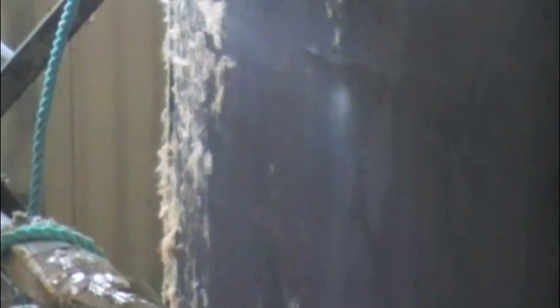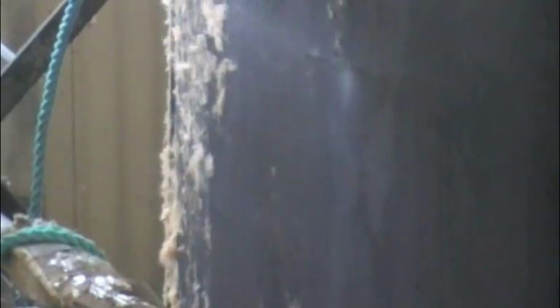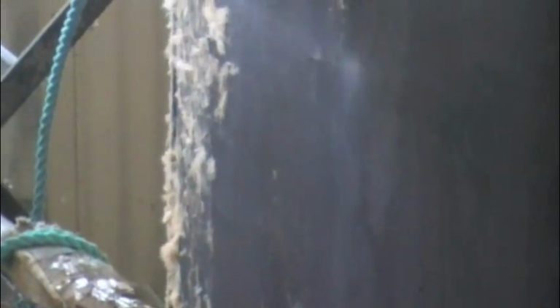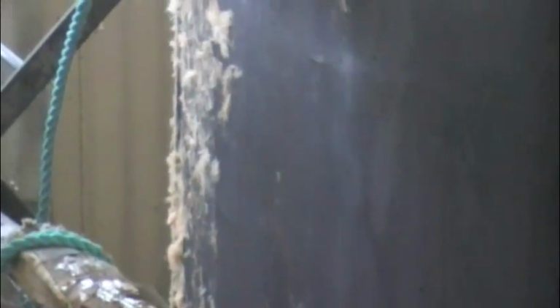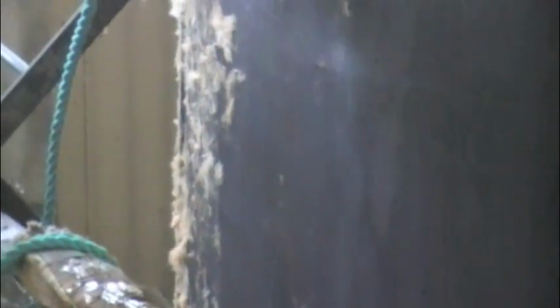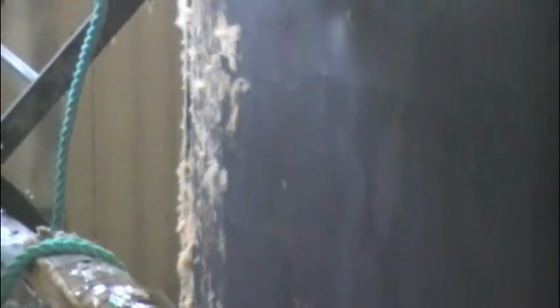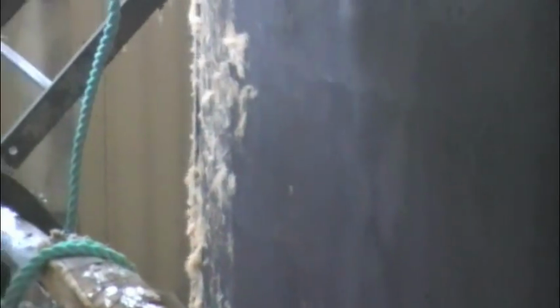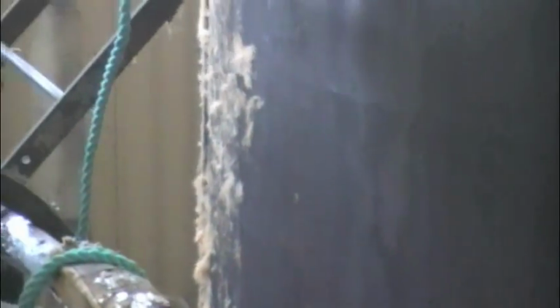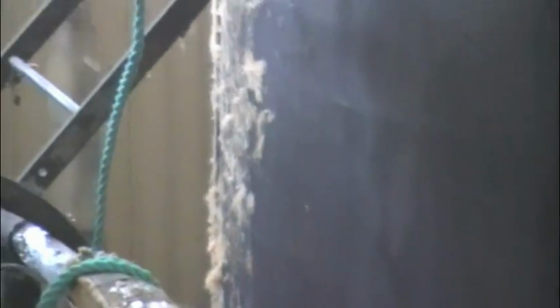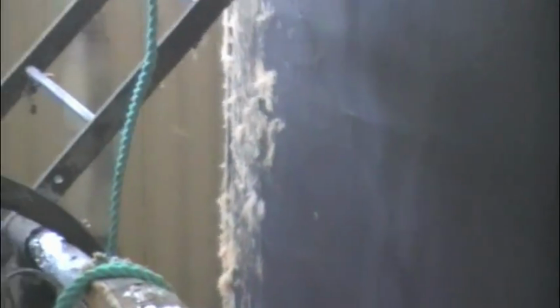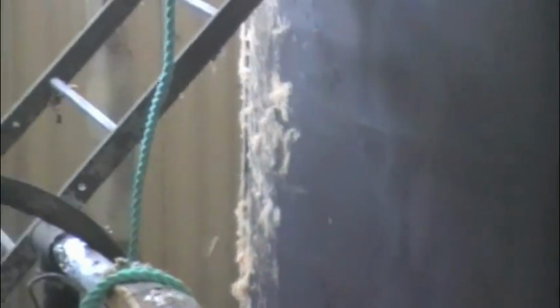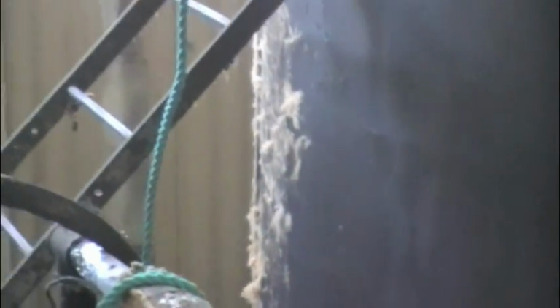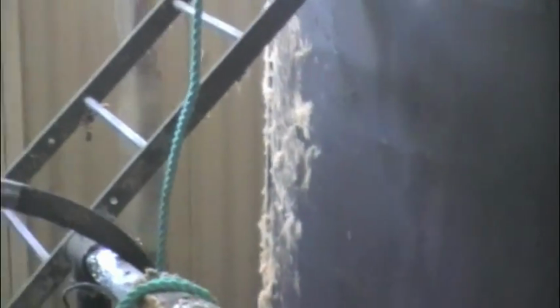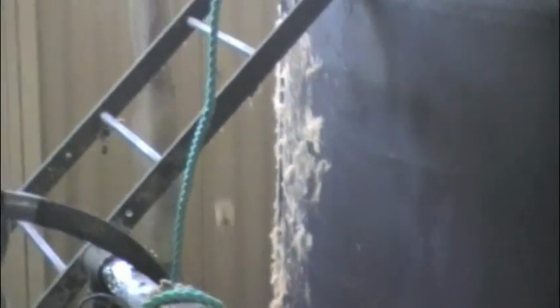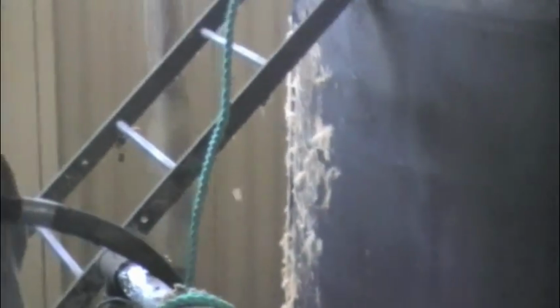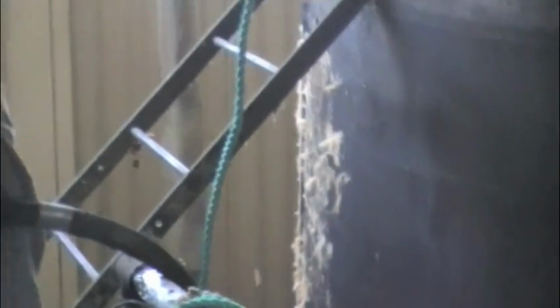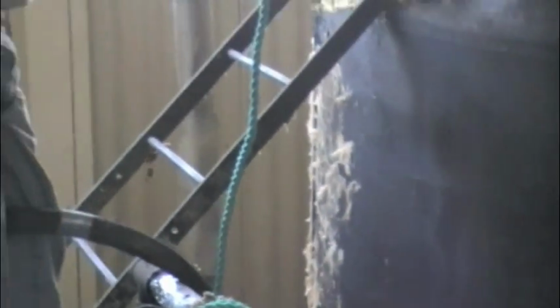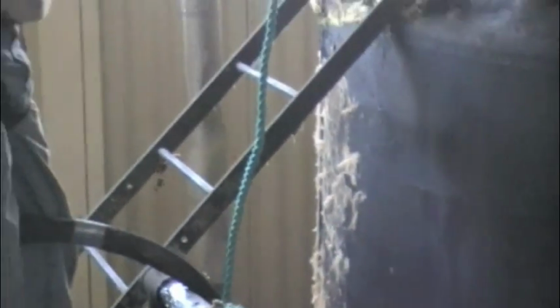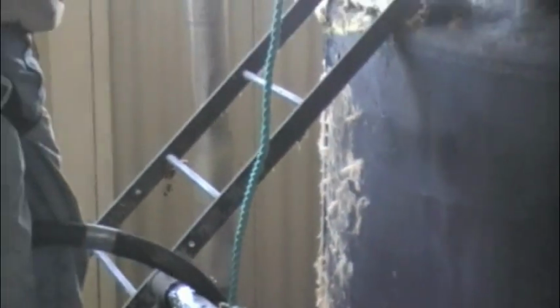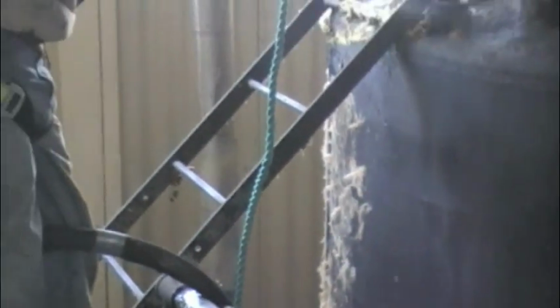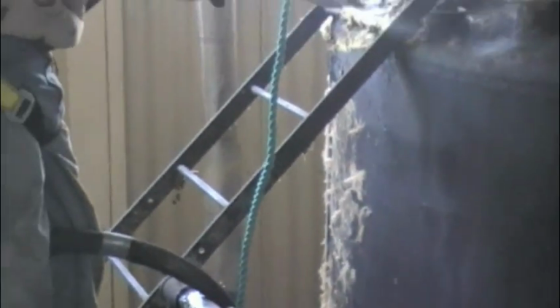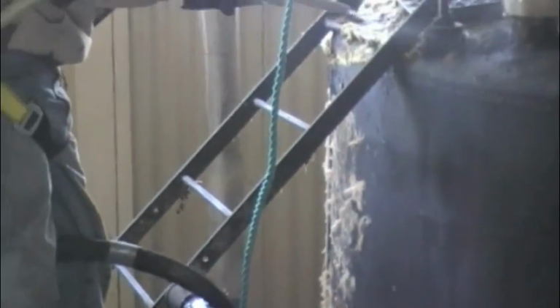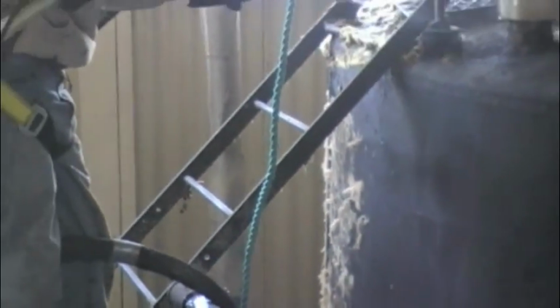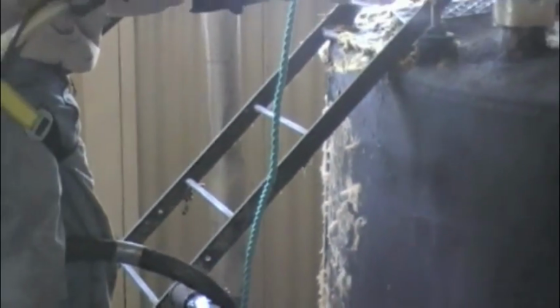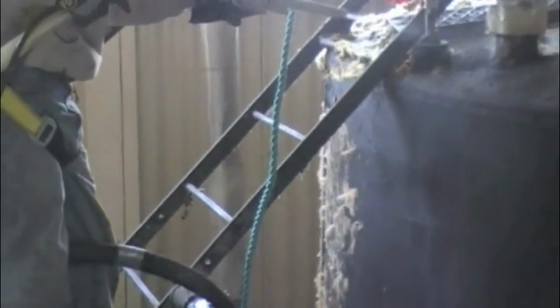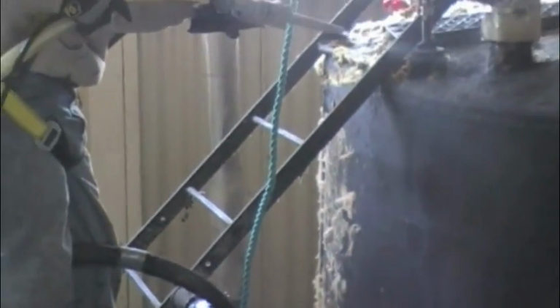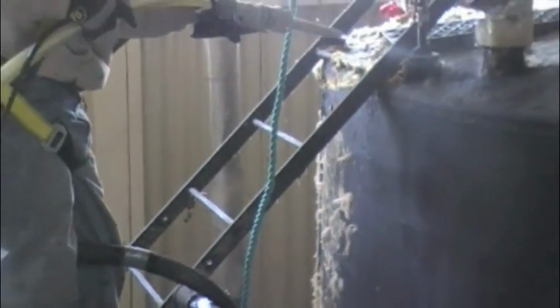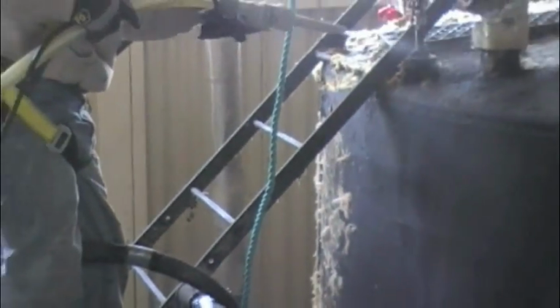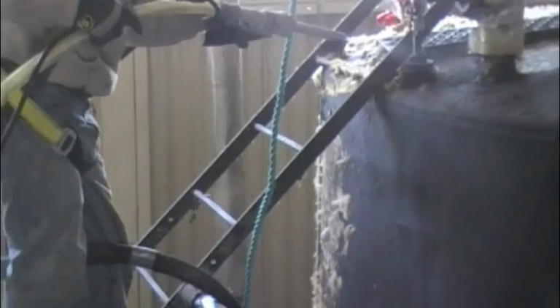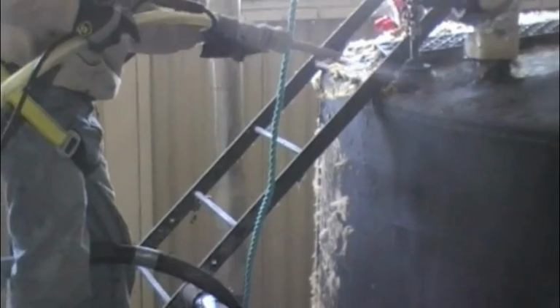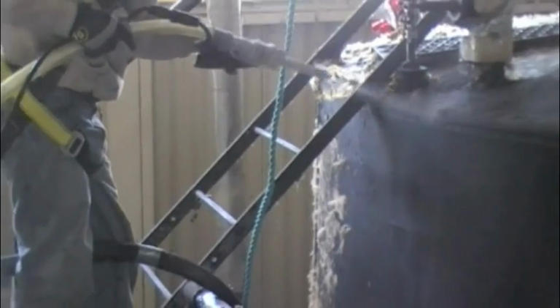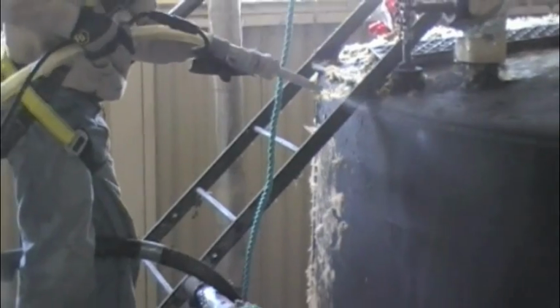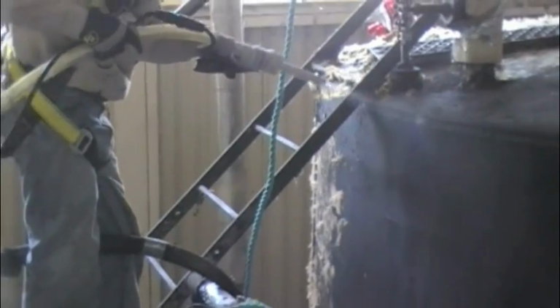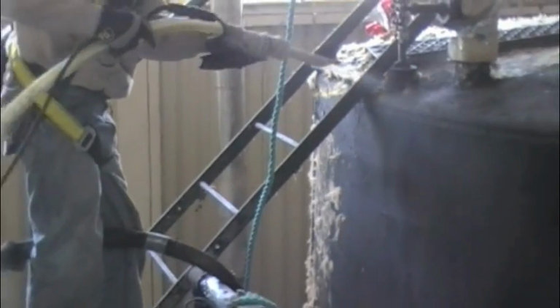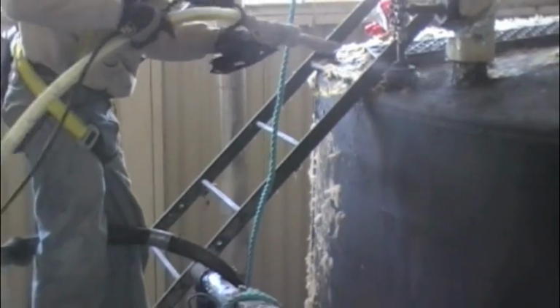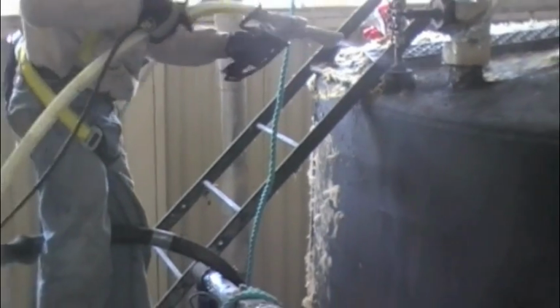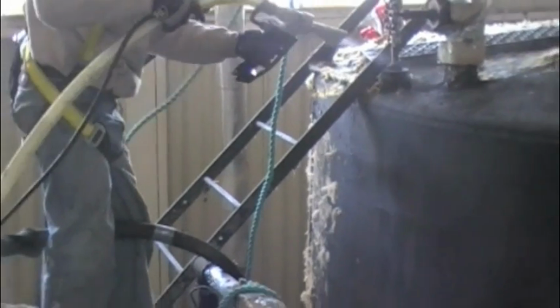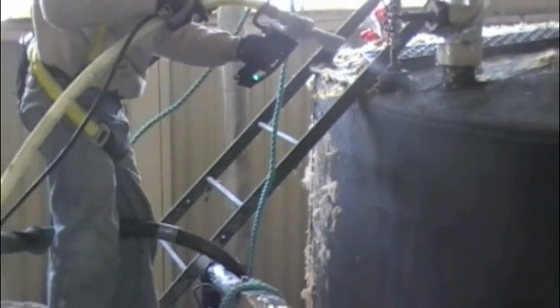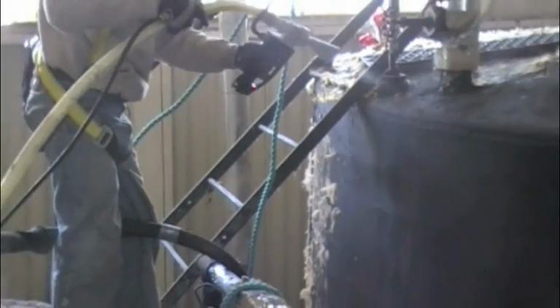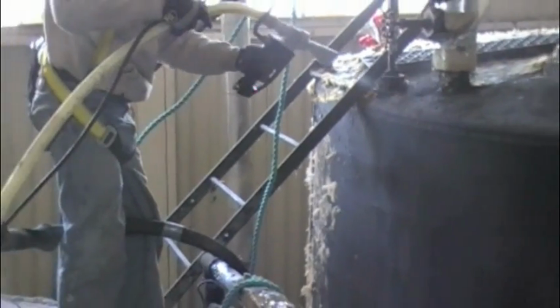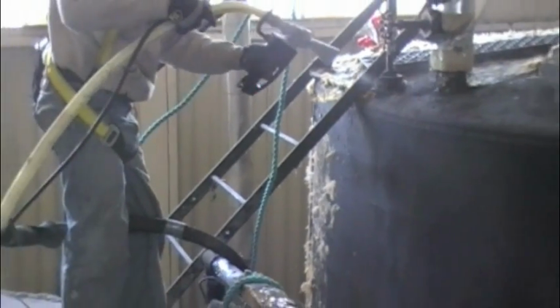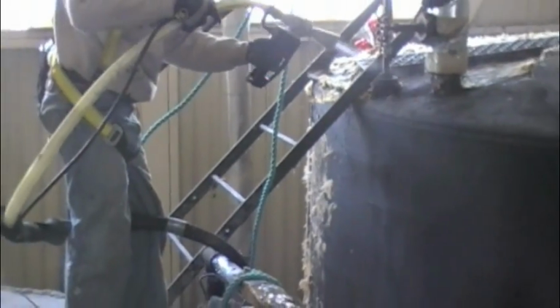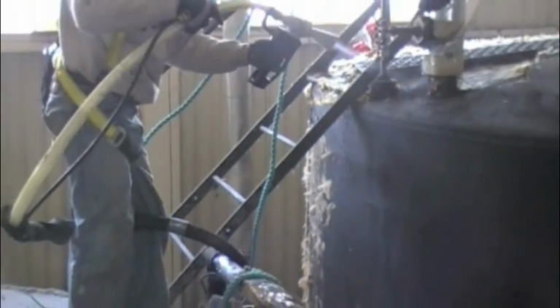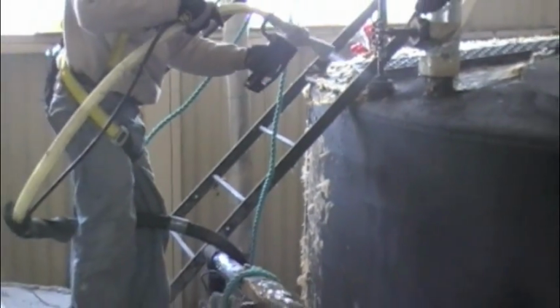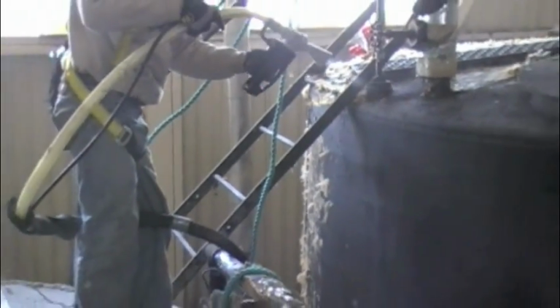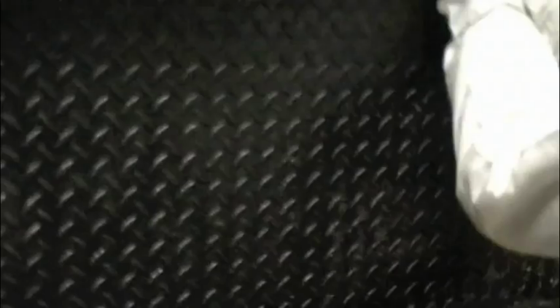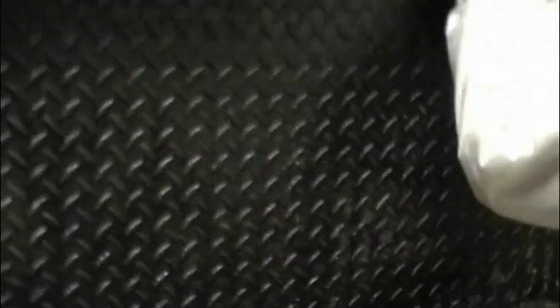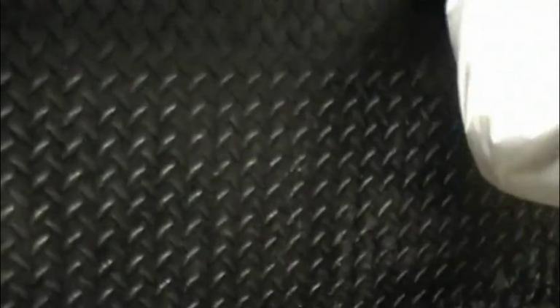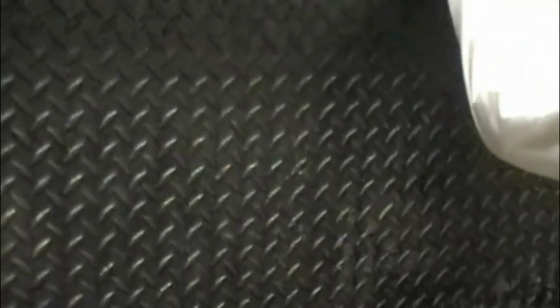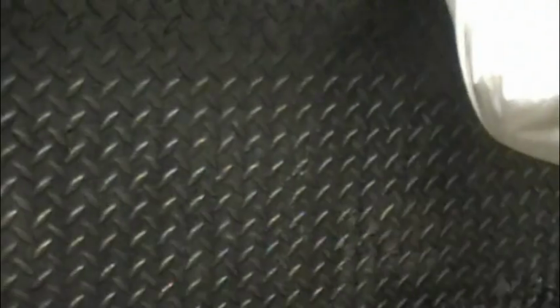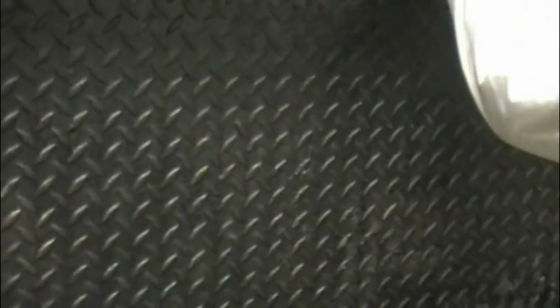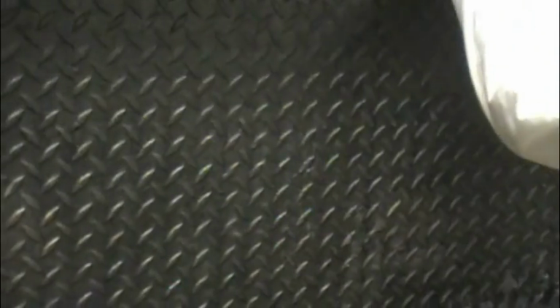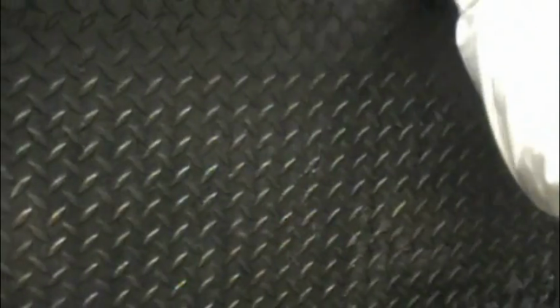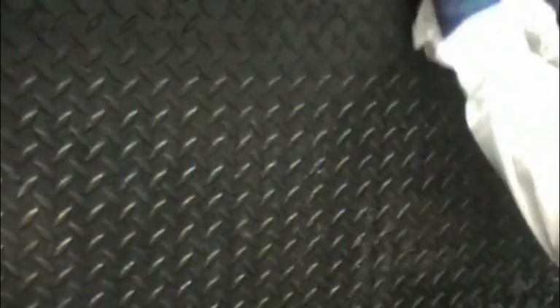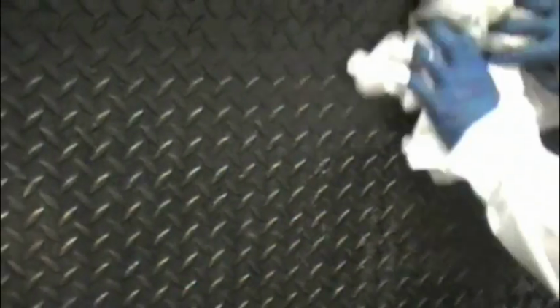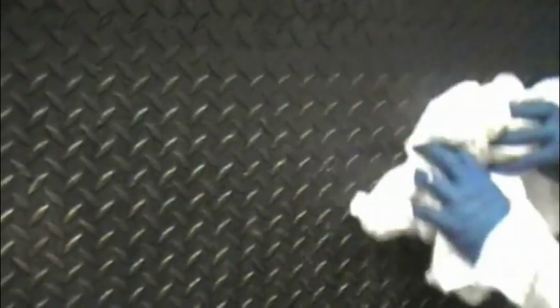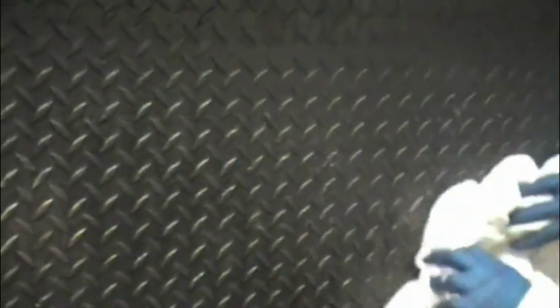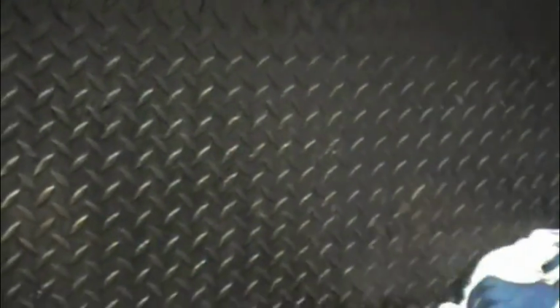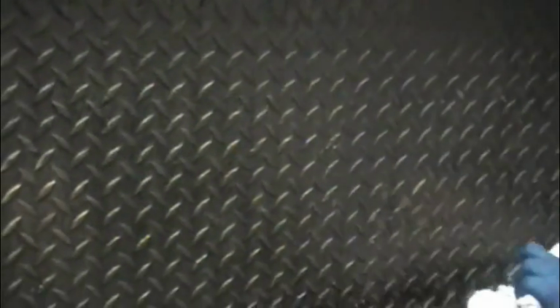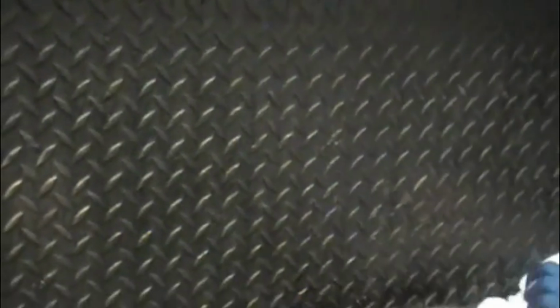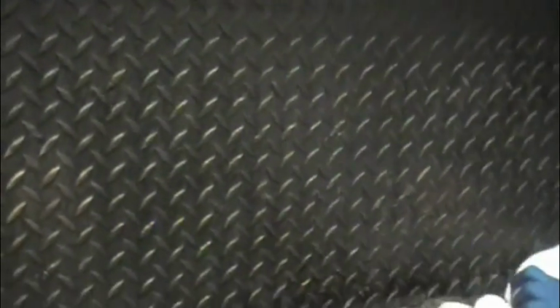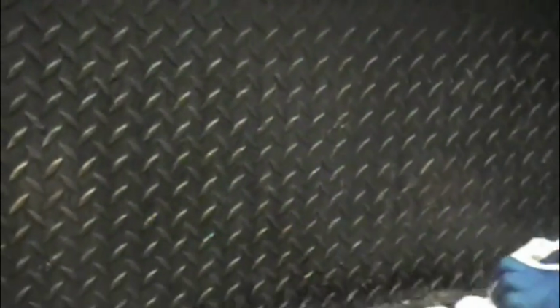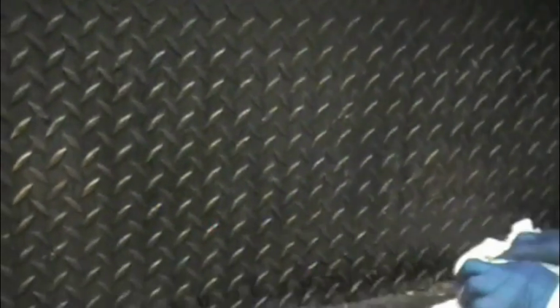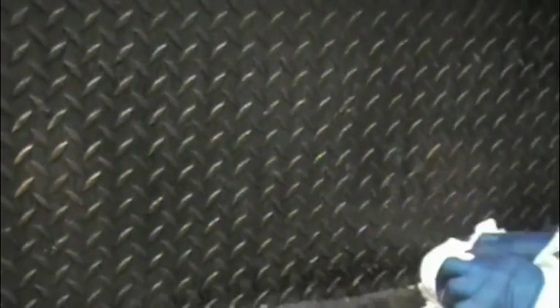Once the tanks are blasted to a clean surface, a very thin coat of primer is applied to aid in the adhesion of the spray foam.